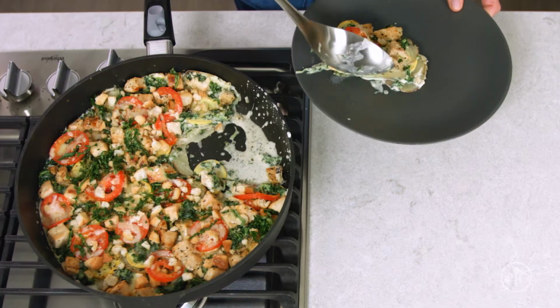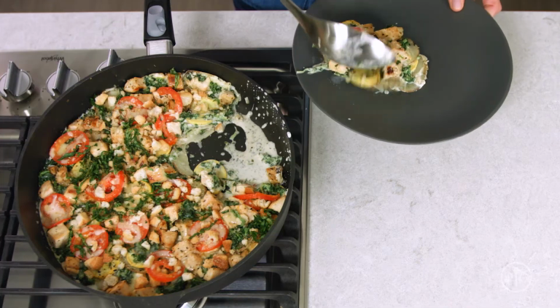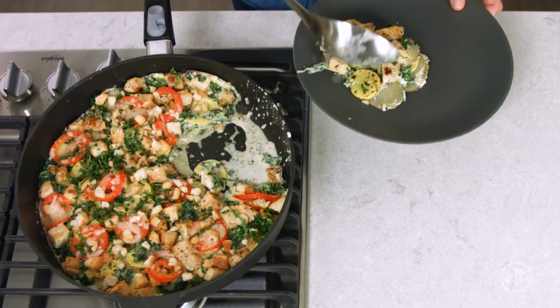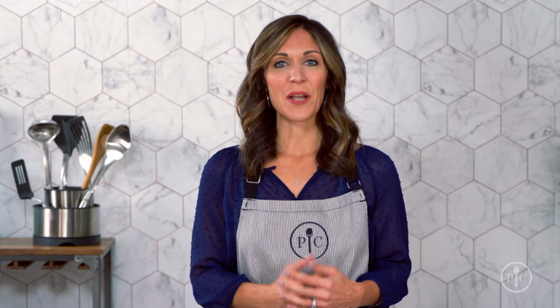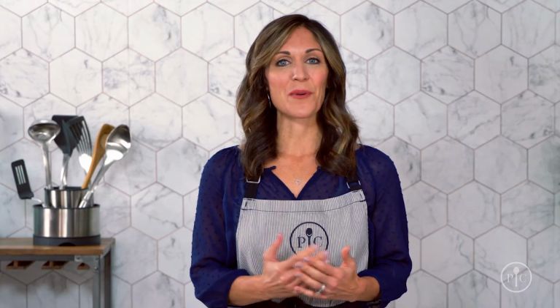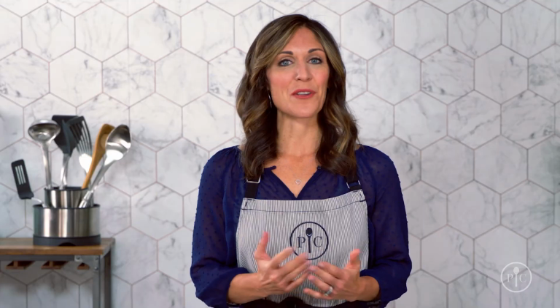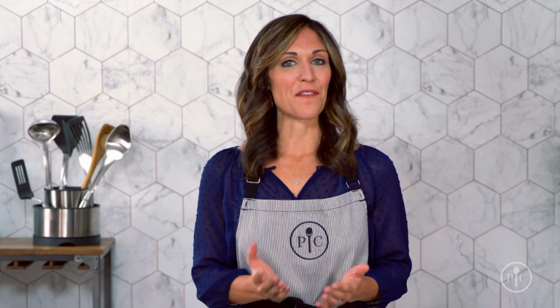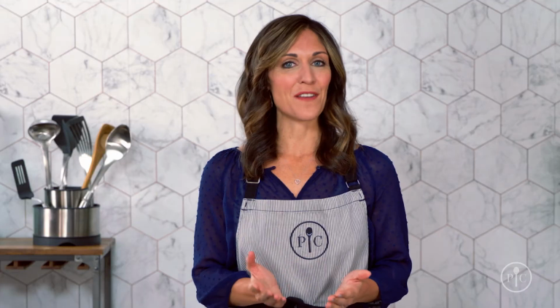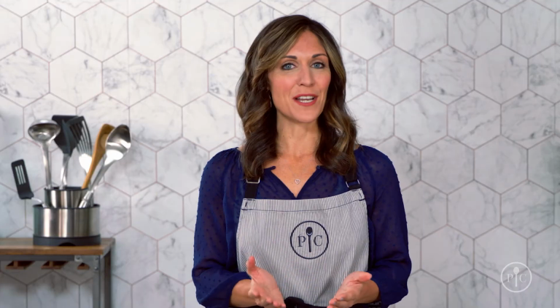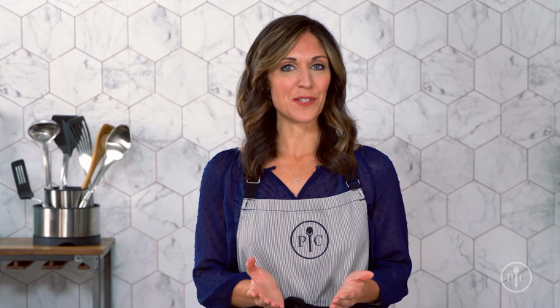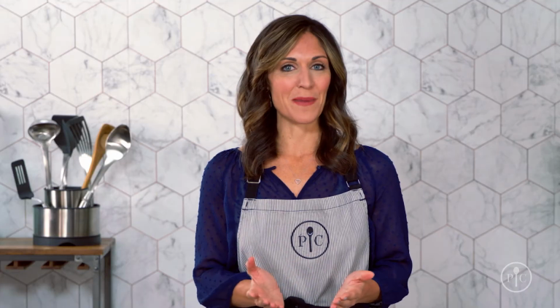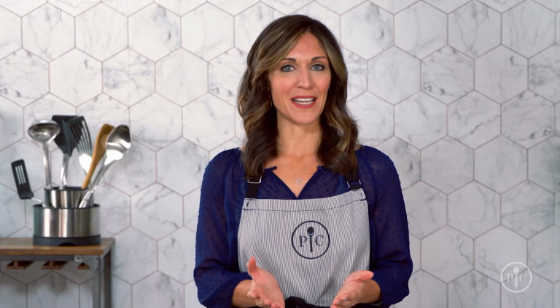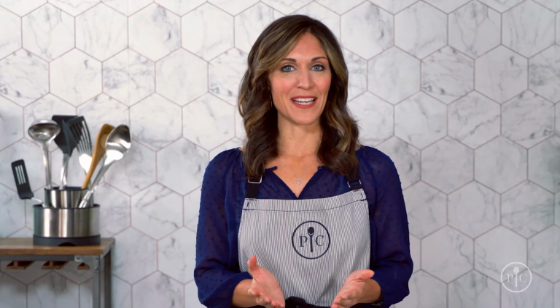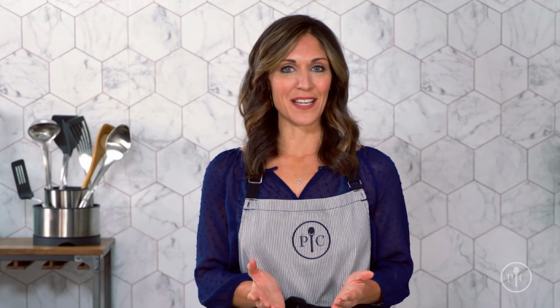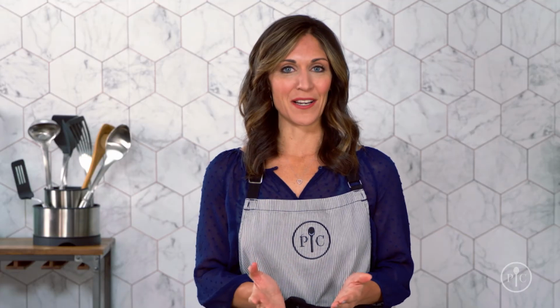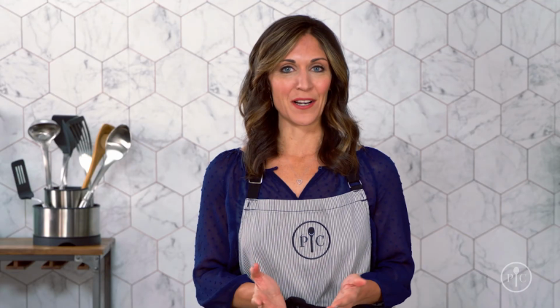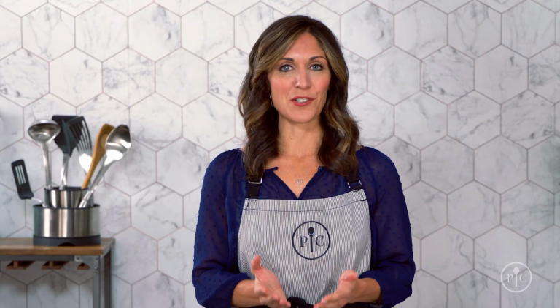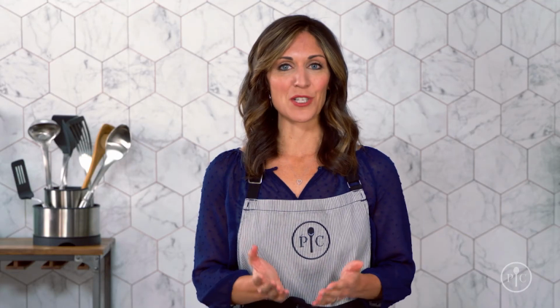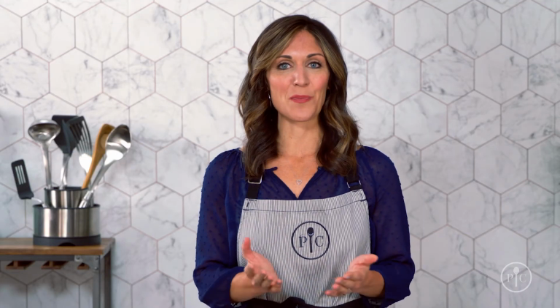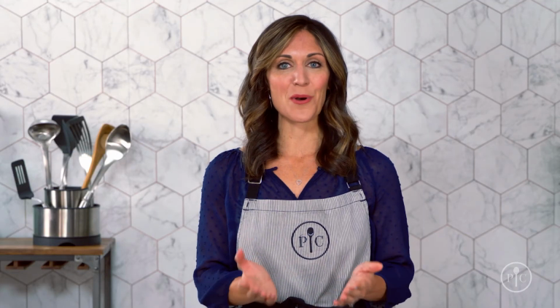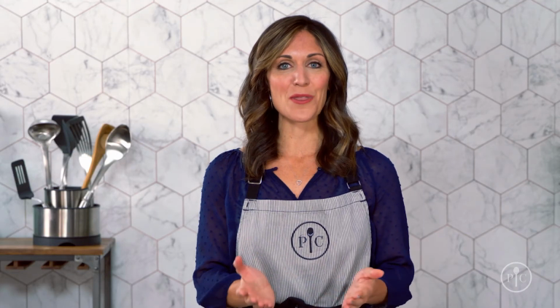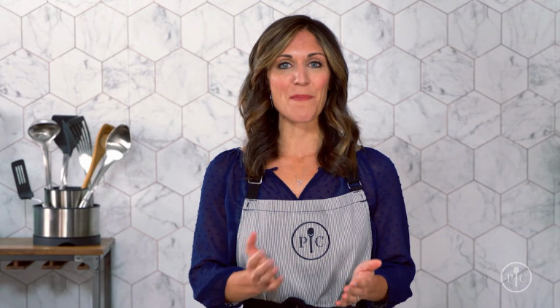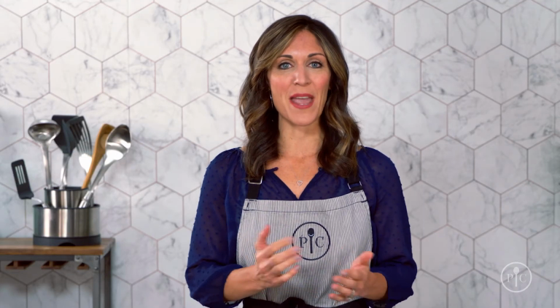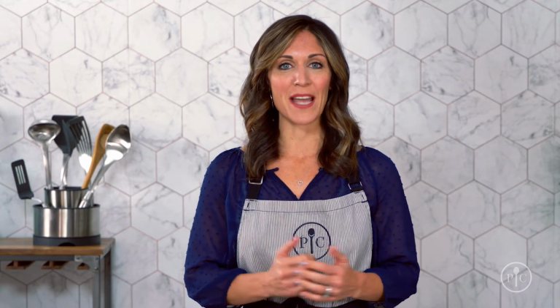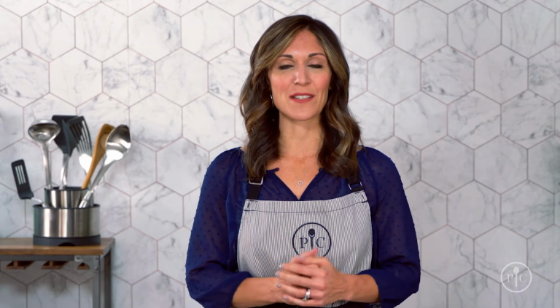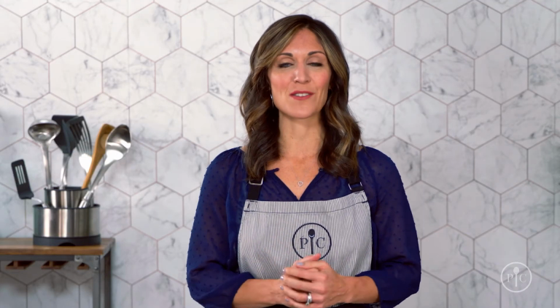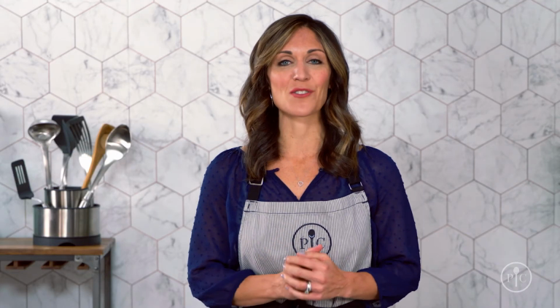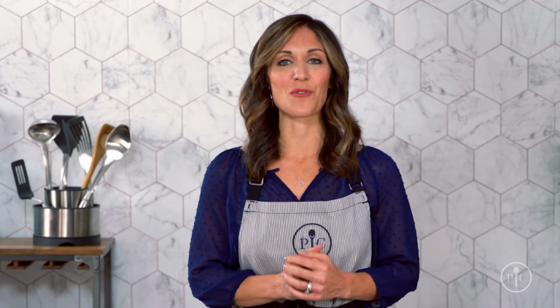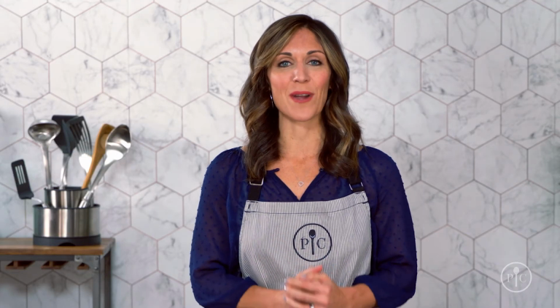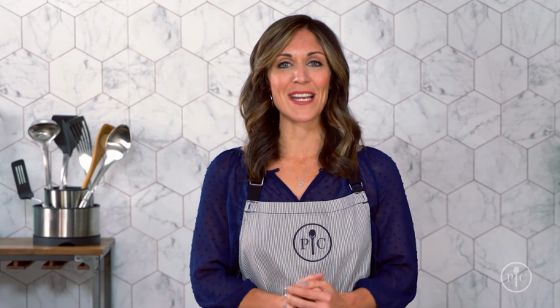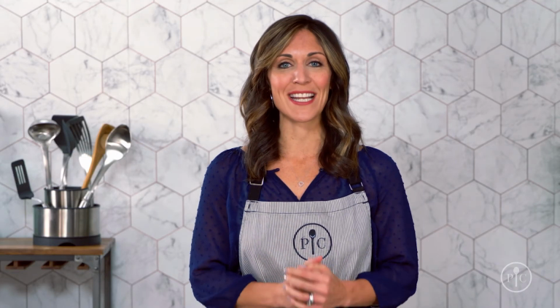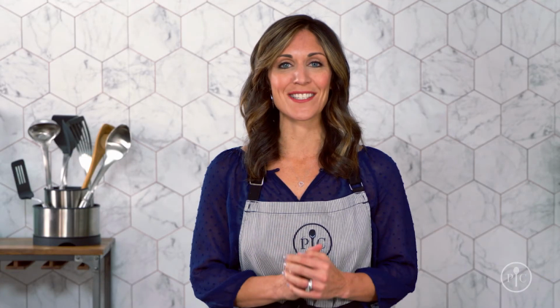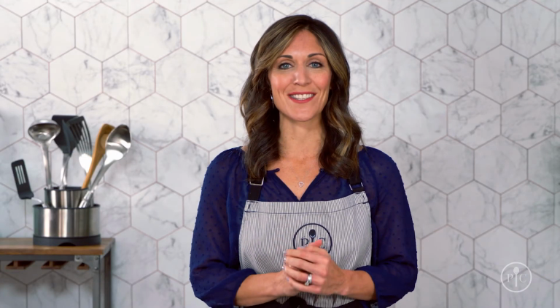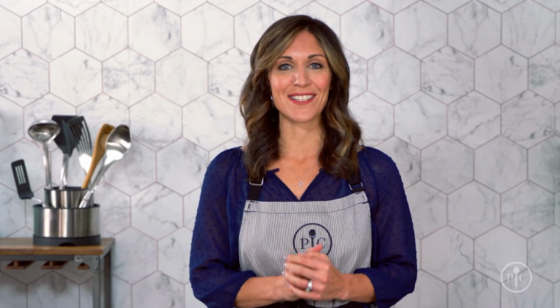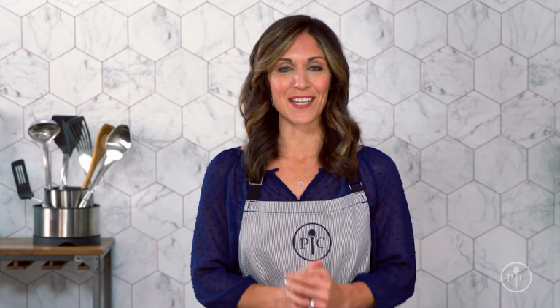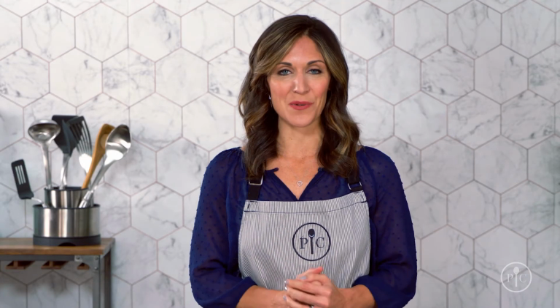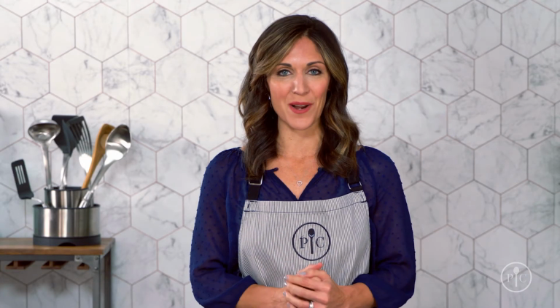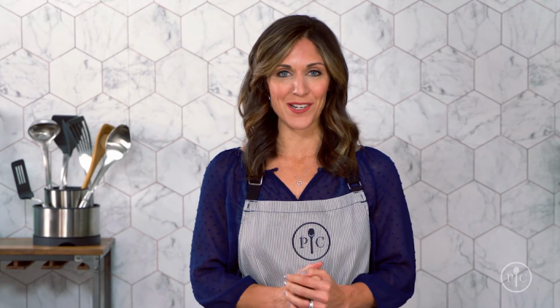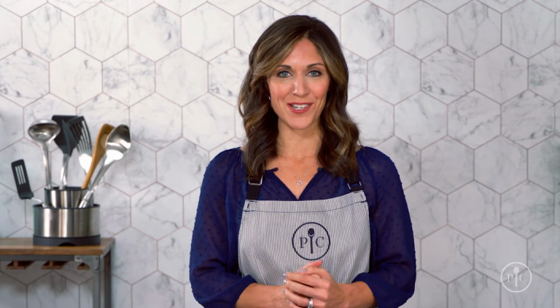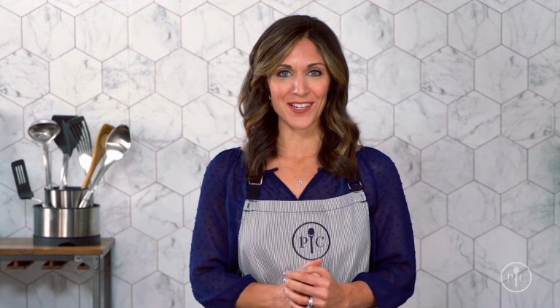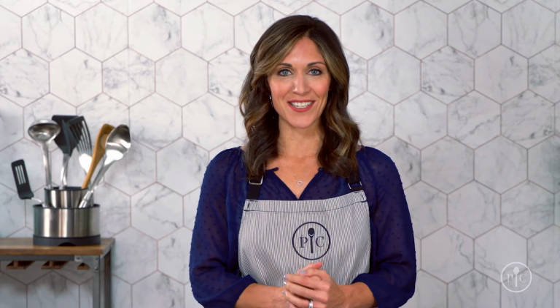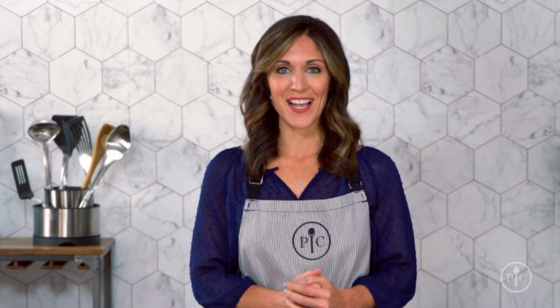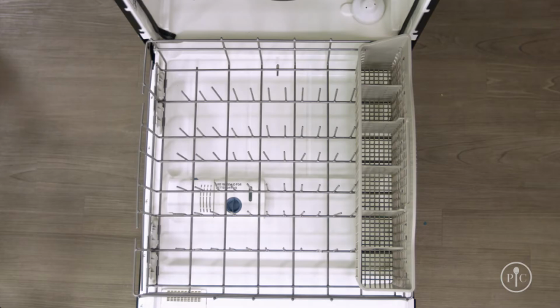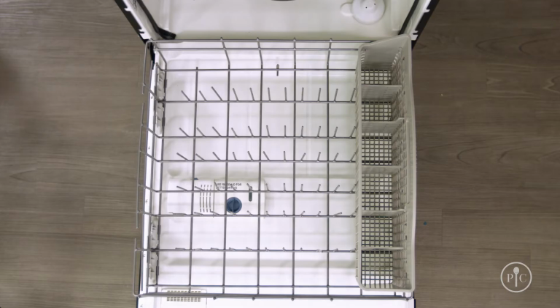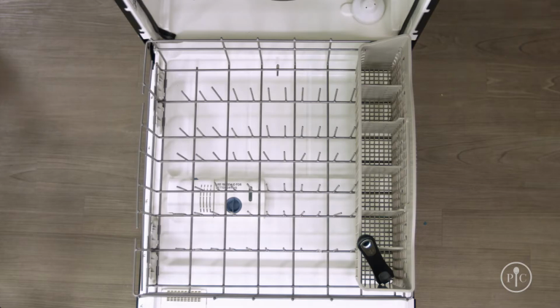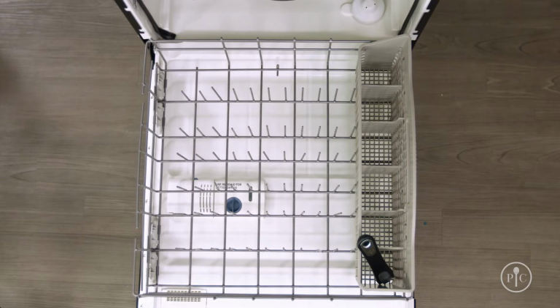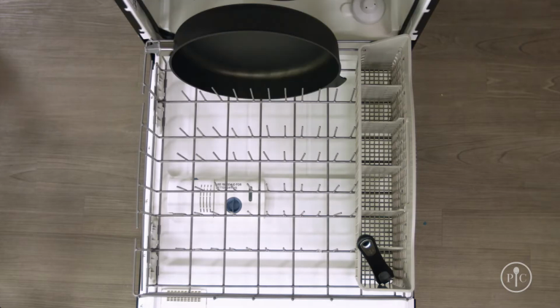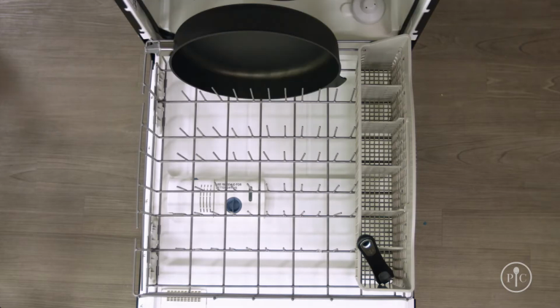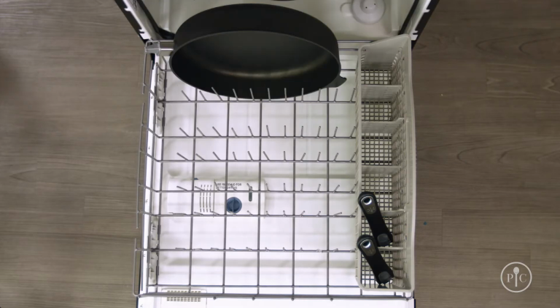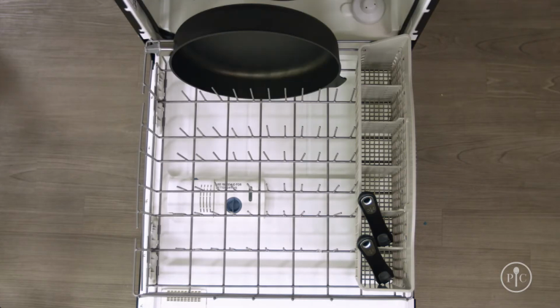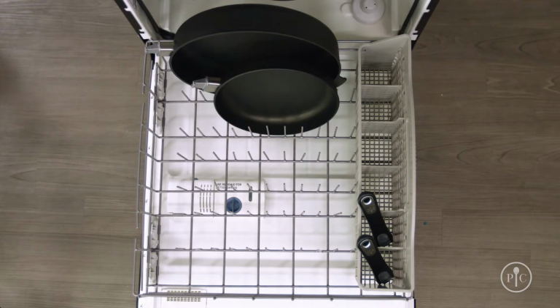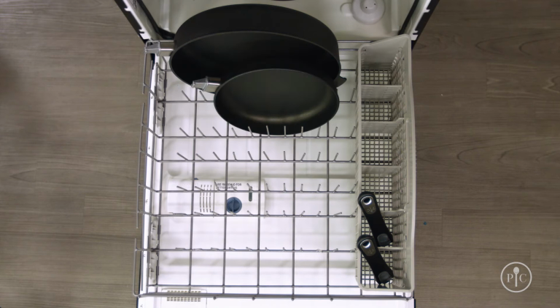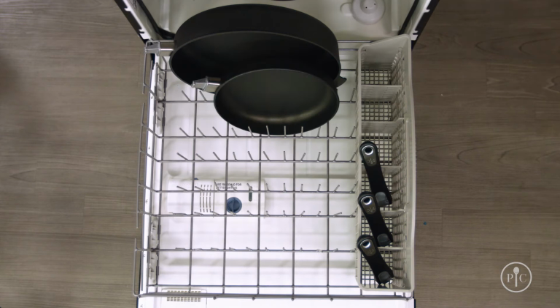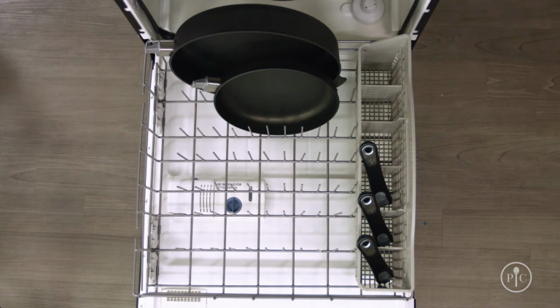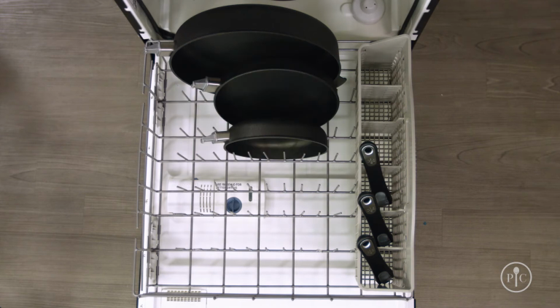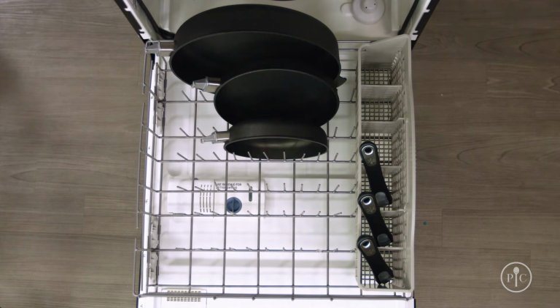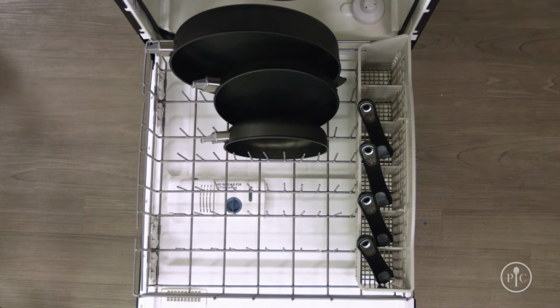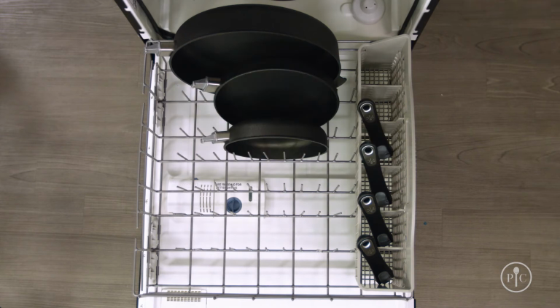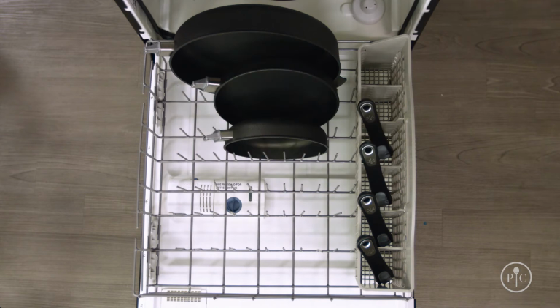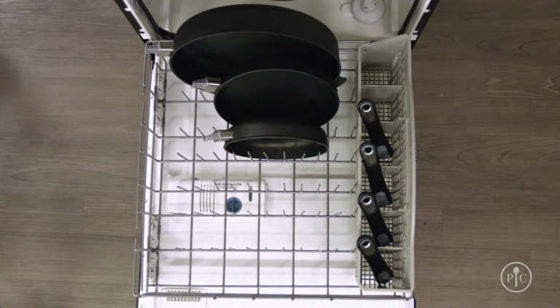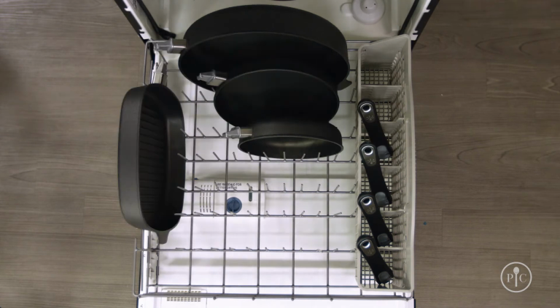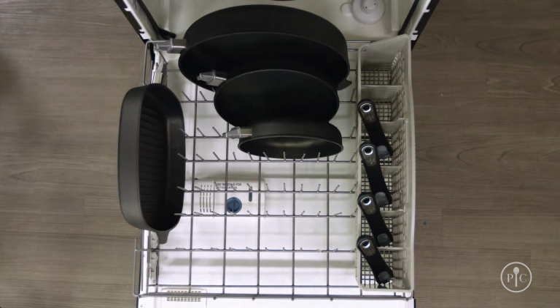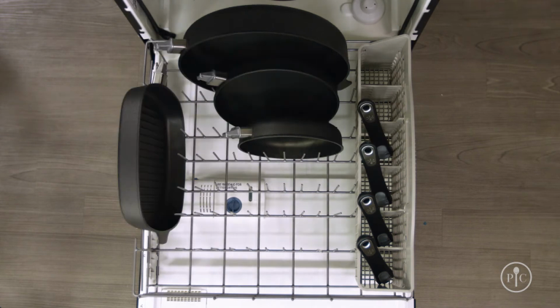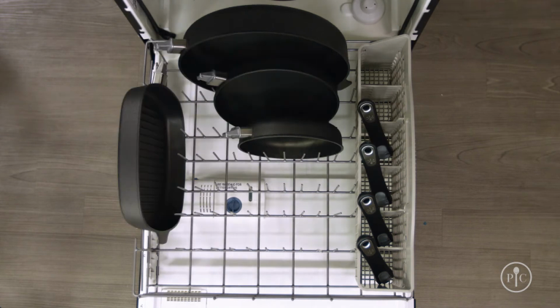When you're finished making dinner, just put the pan straight into the dishwasher. Our new nonstick coating can handle it.